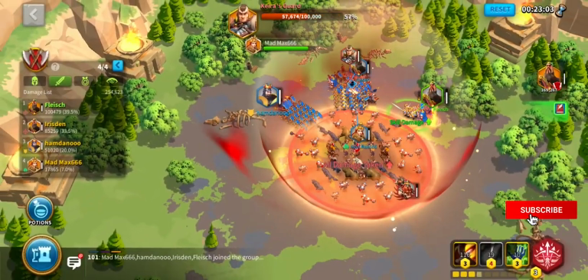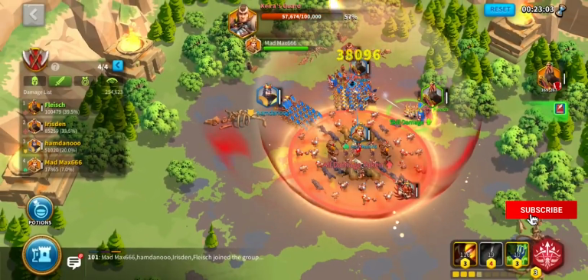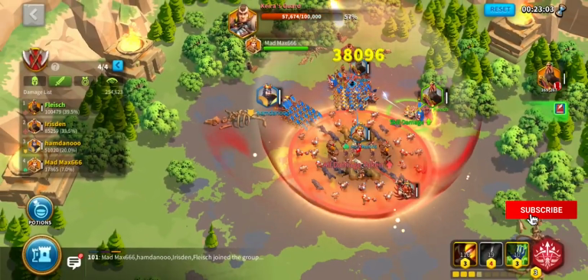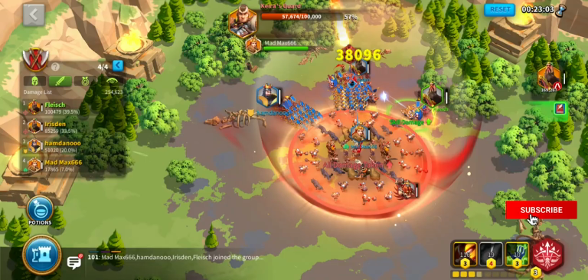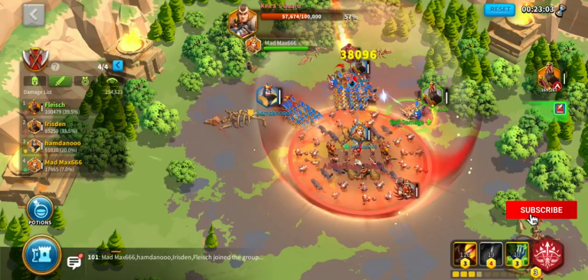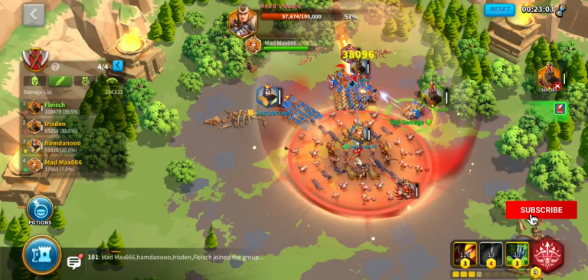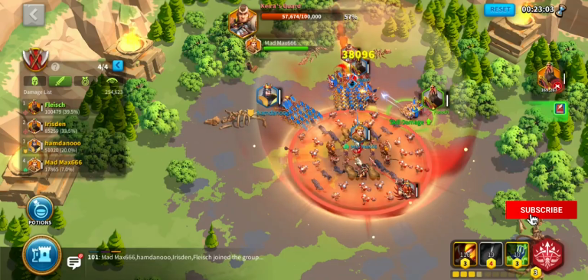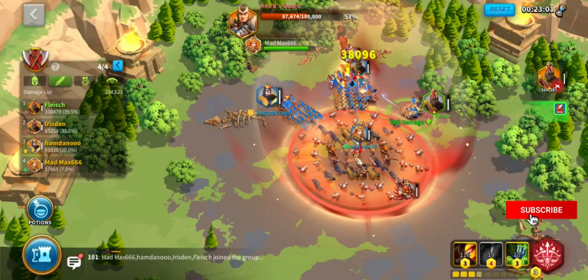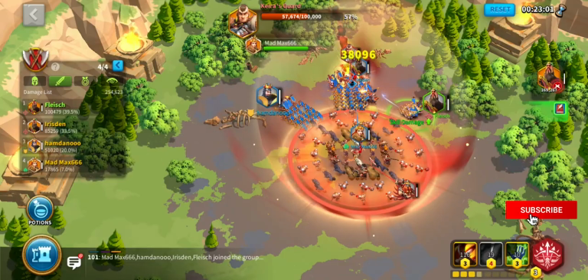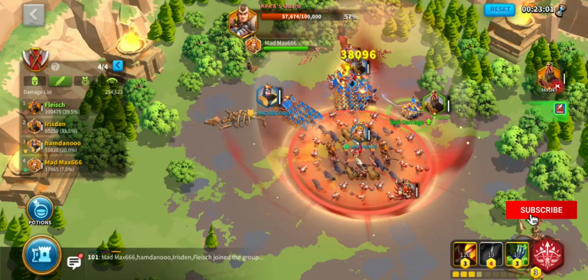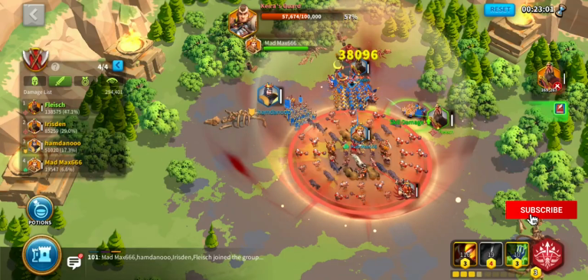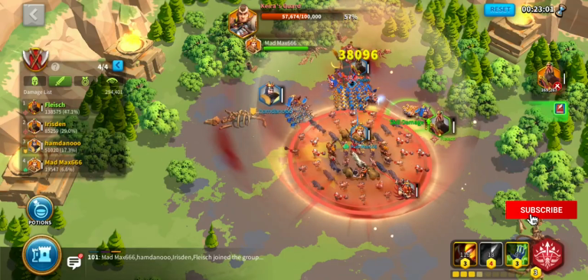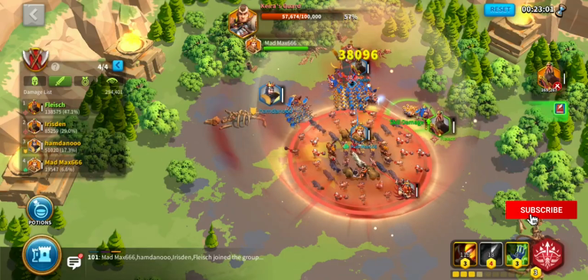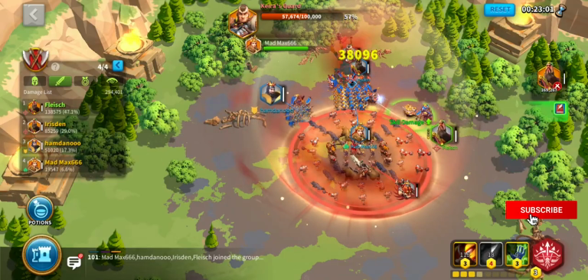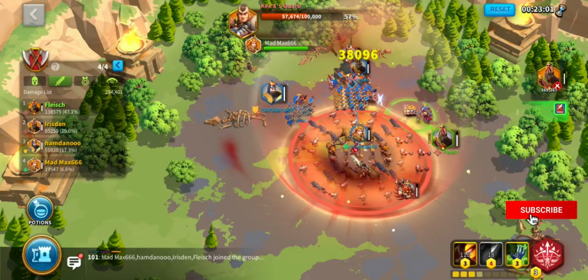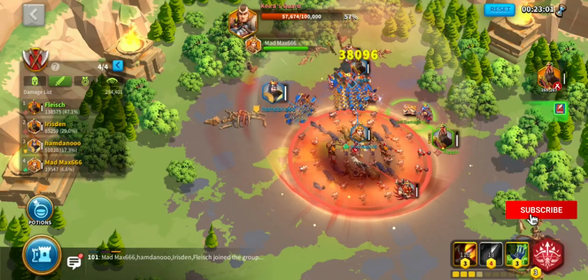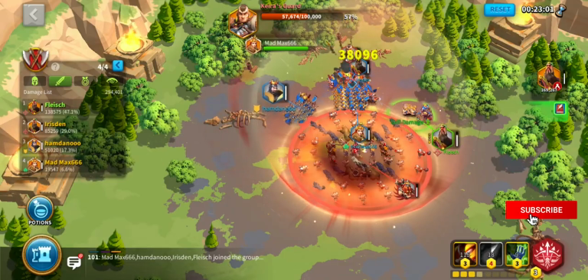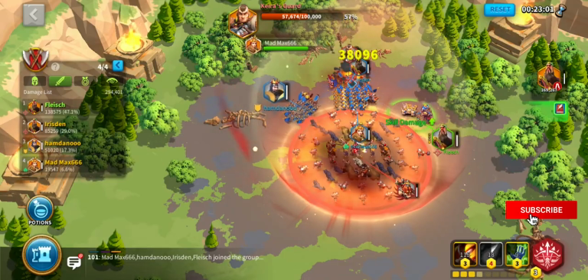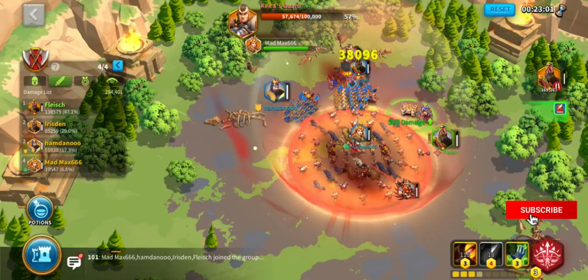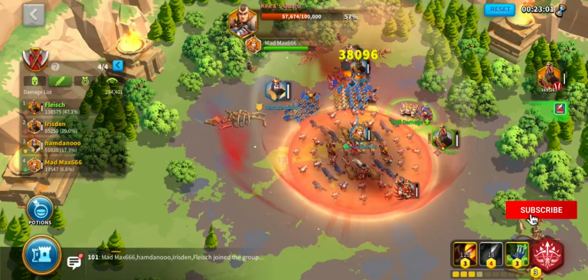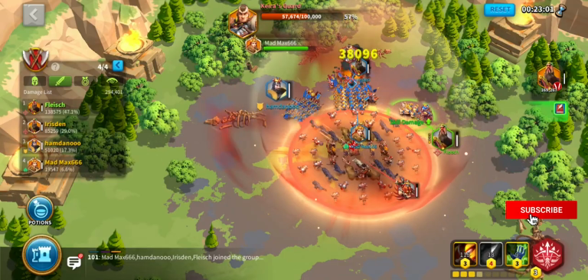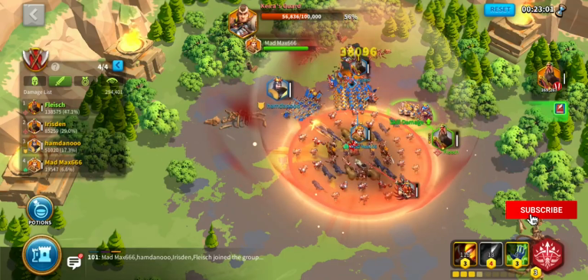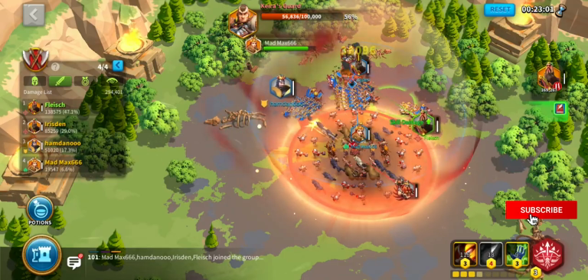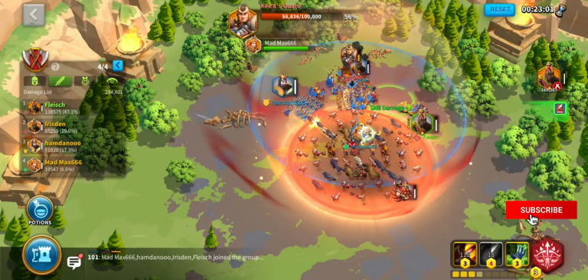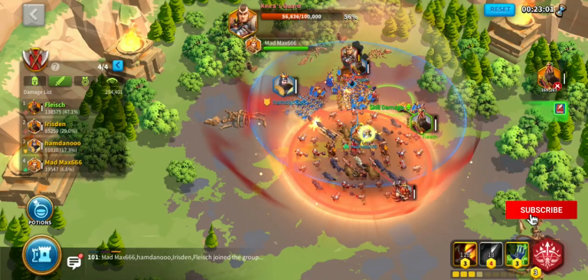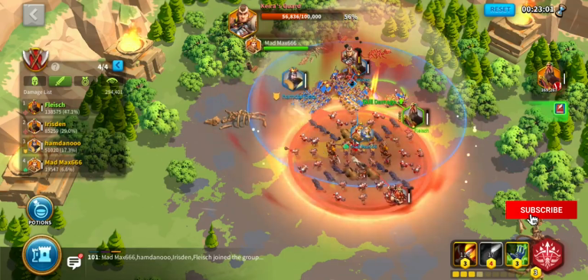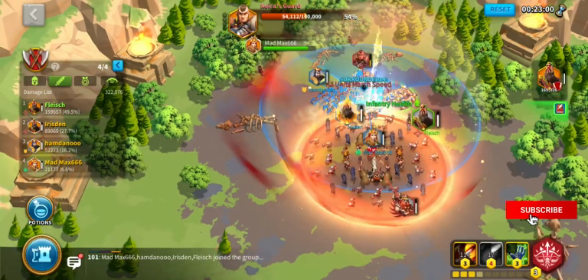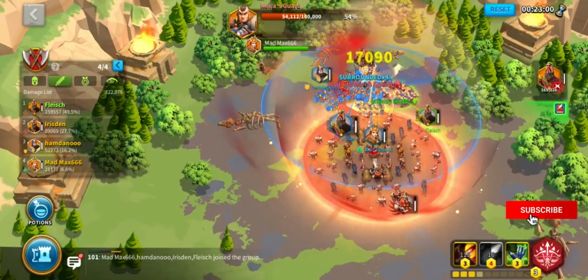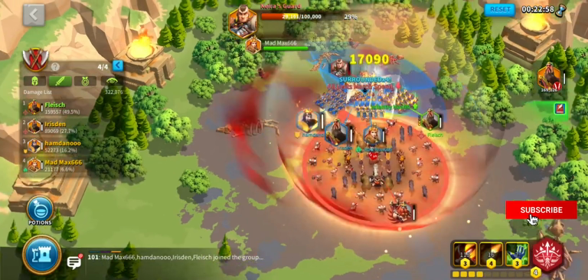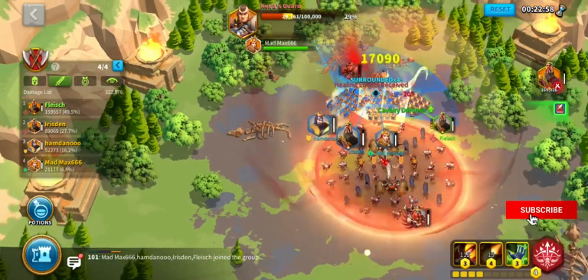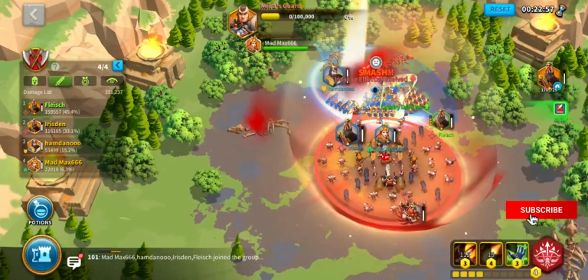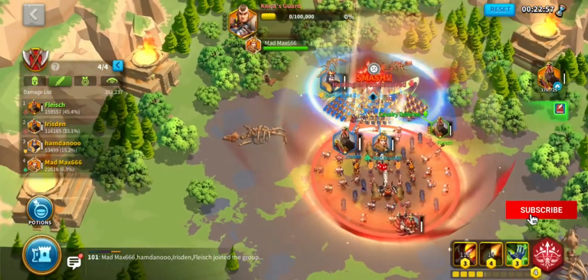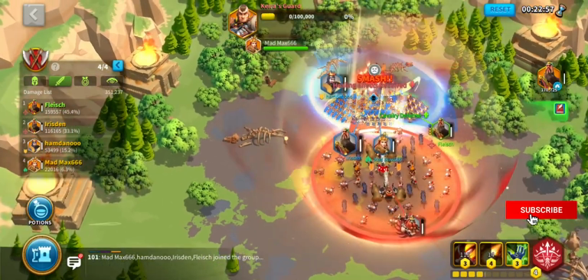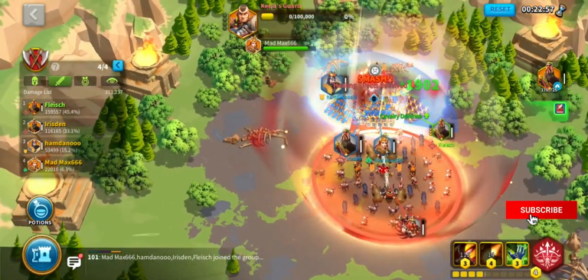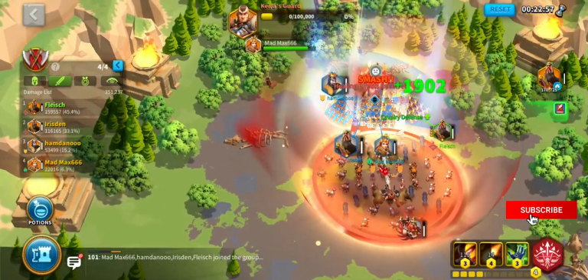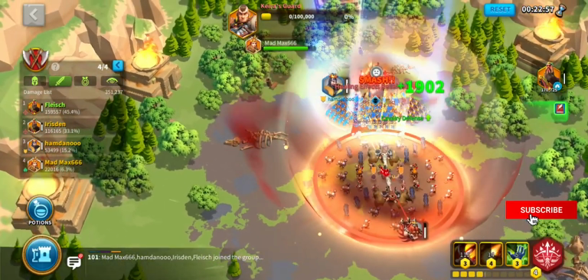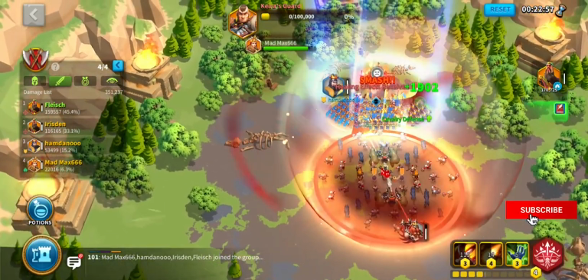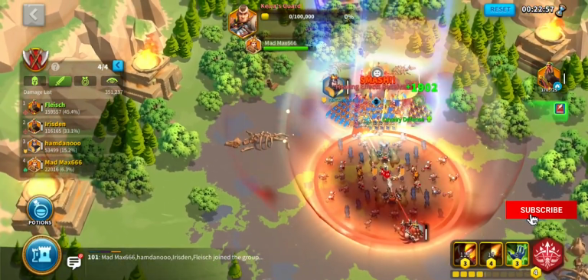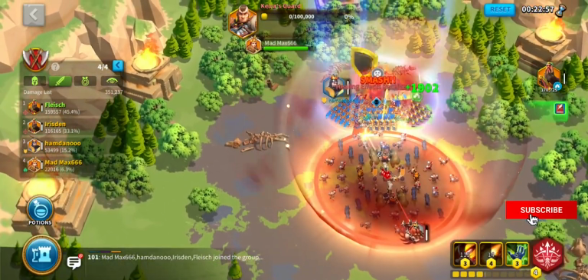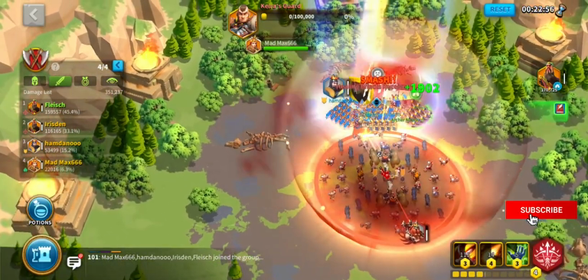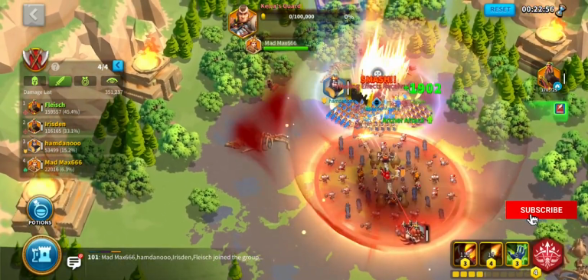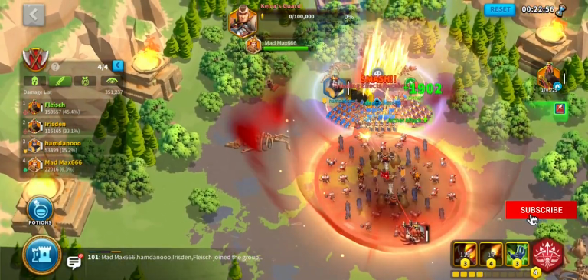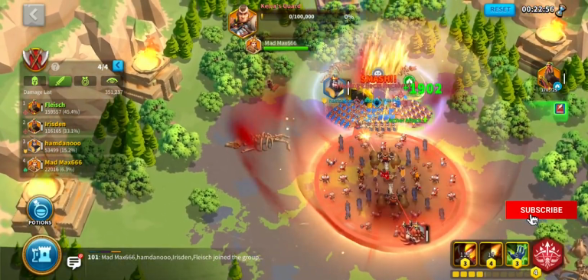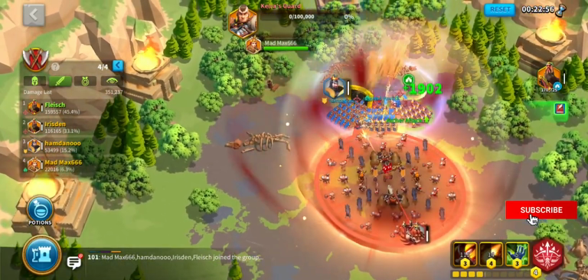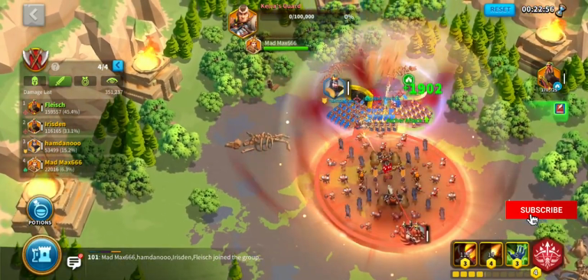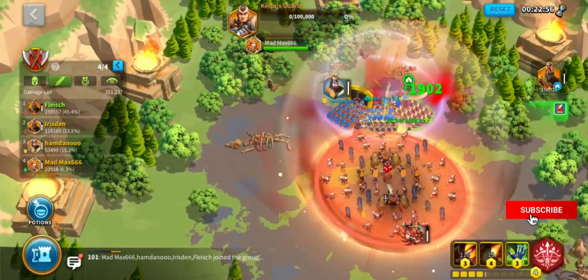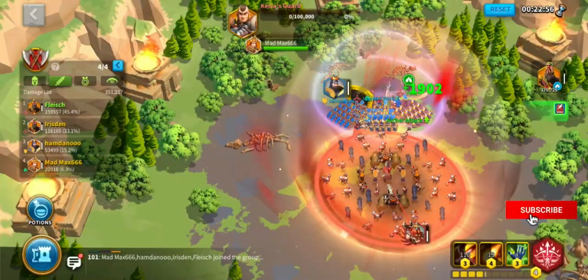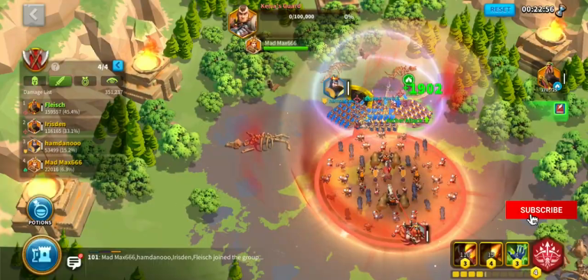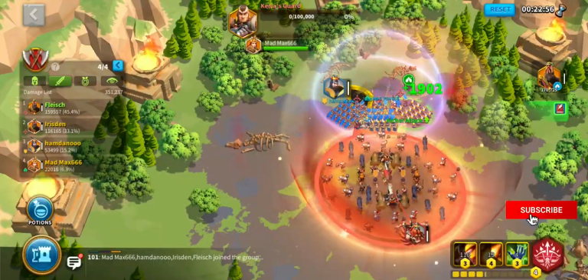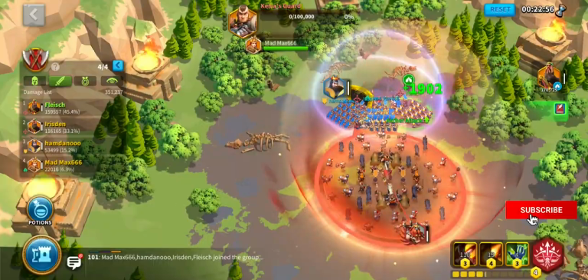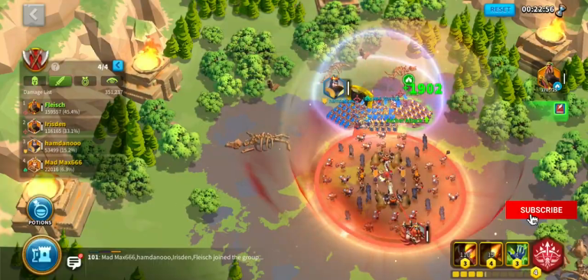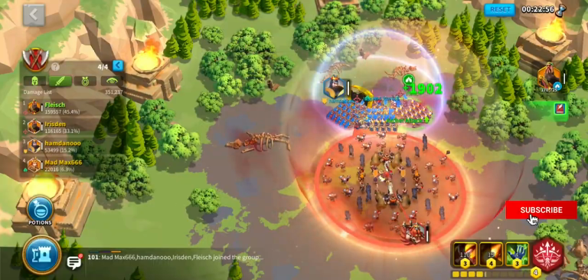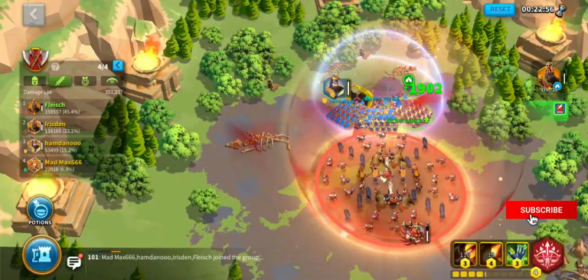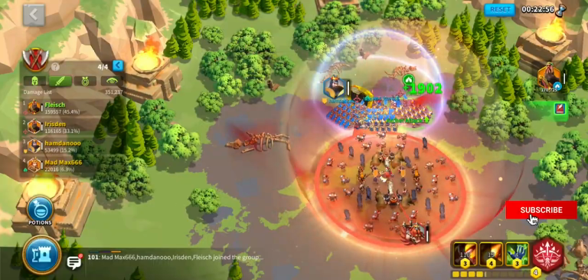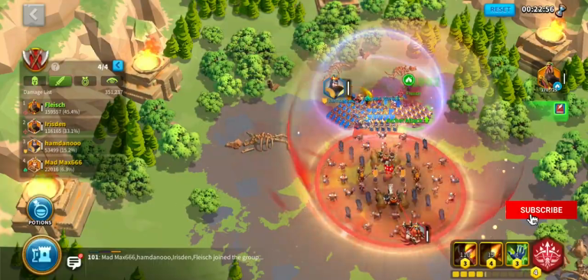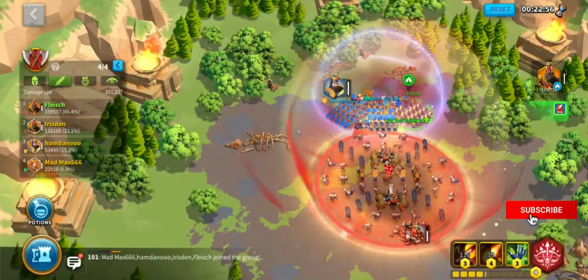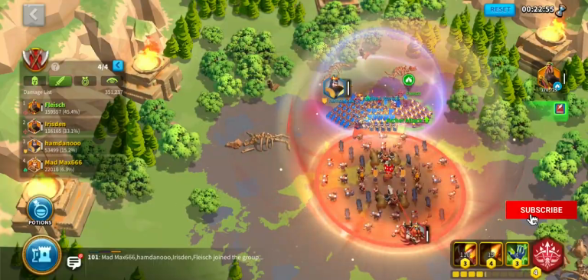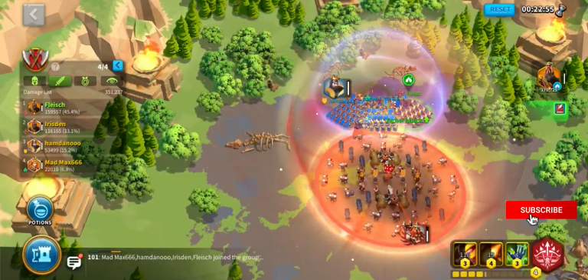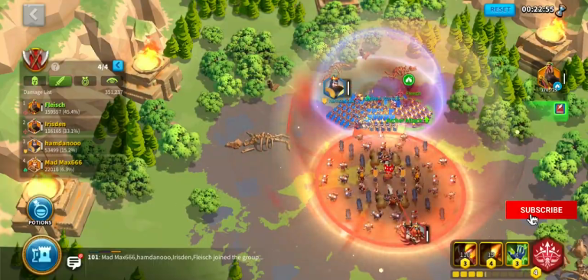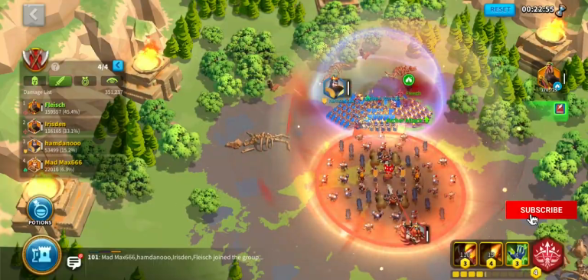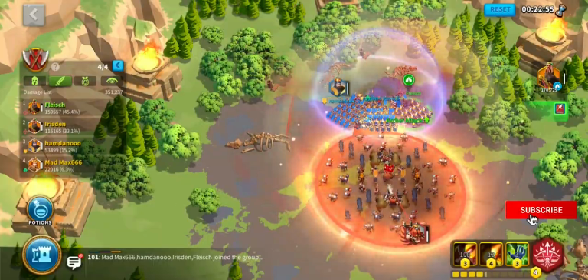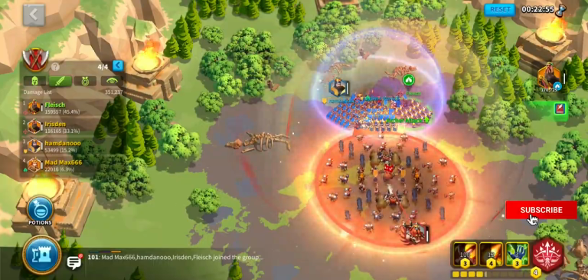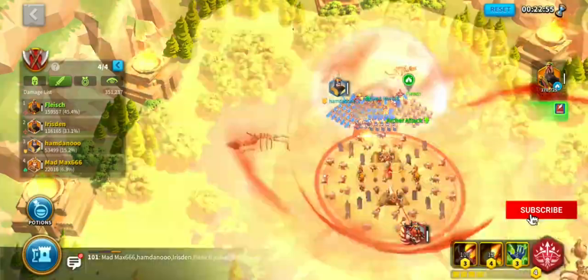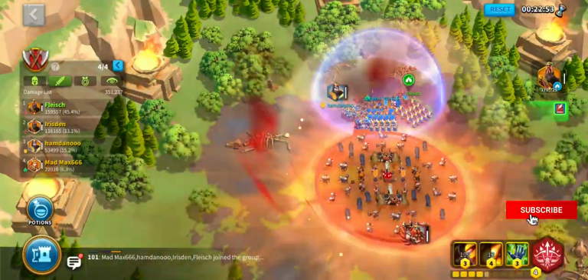Once a barb is killed, a protecting shield pops up, which all group members should stay in. When the shield is gone, proceed attacking like before.